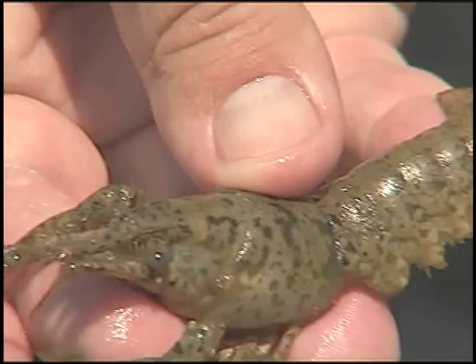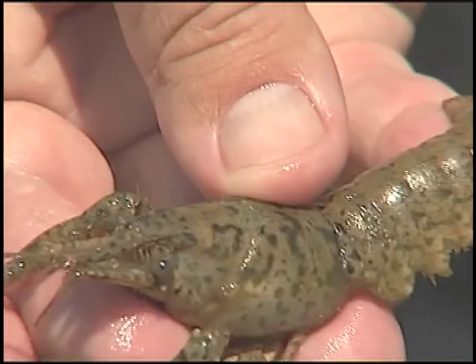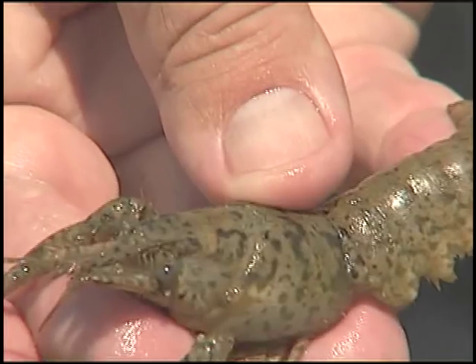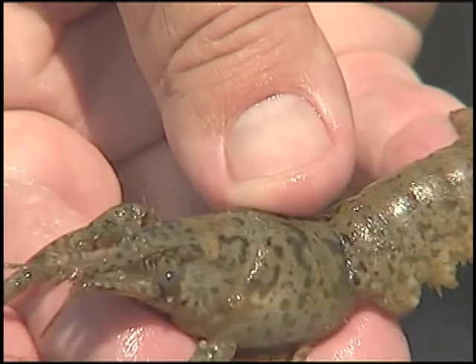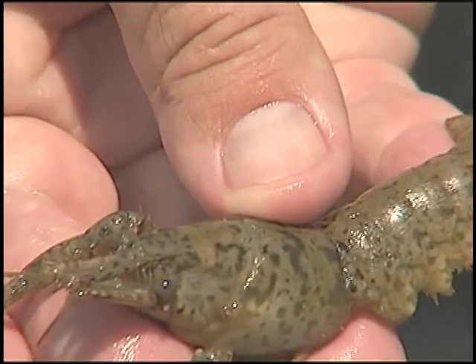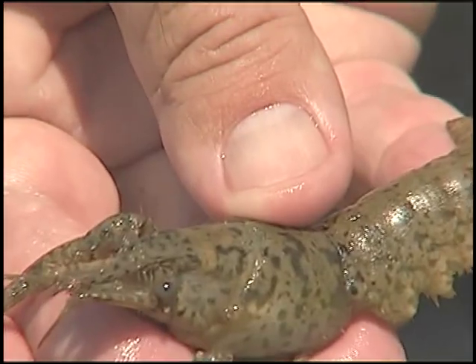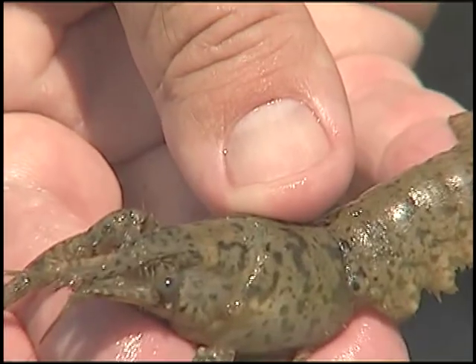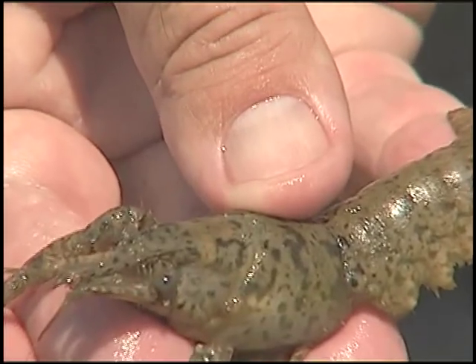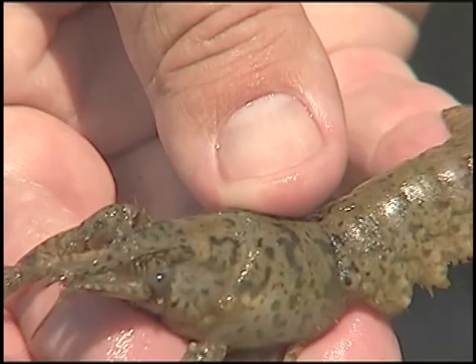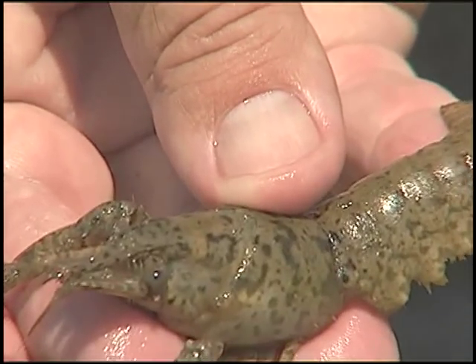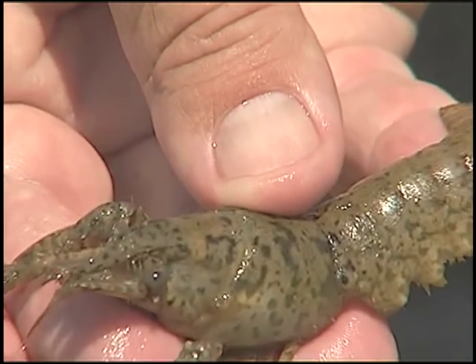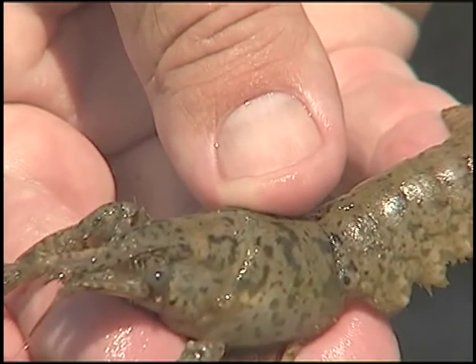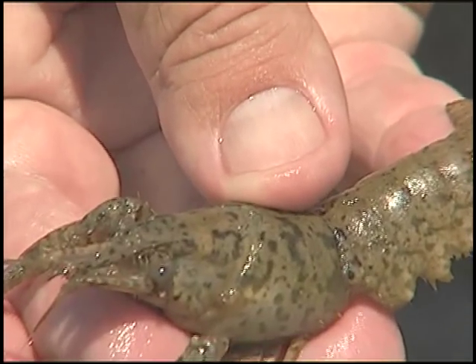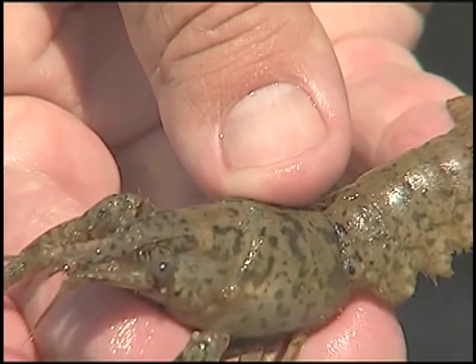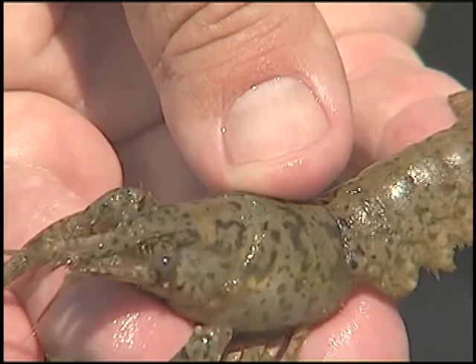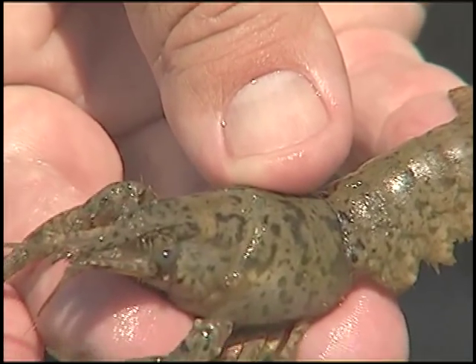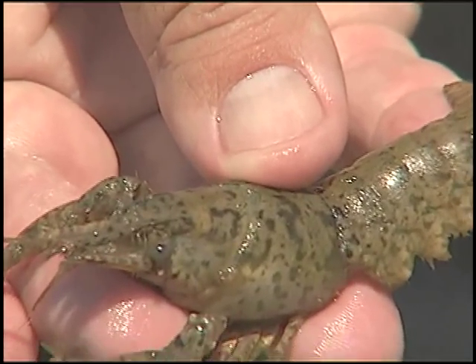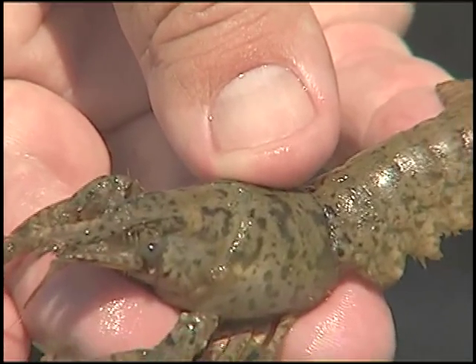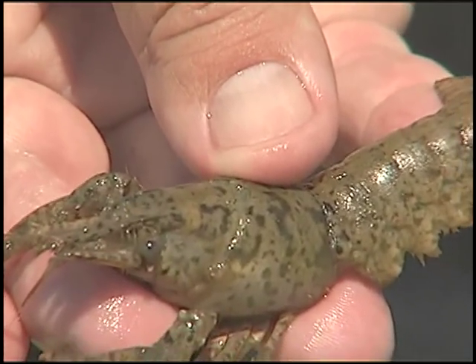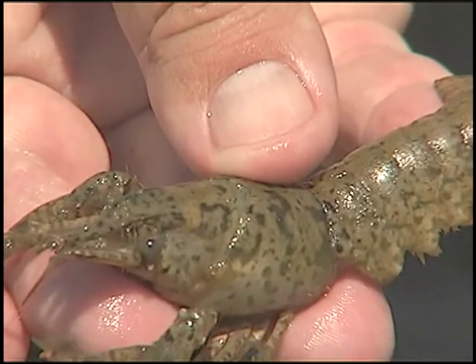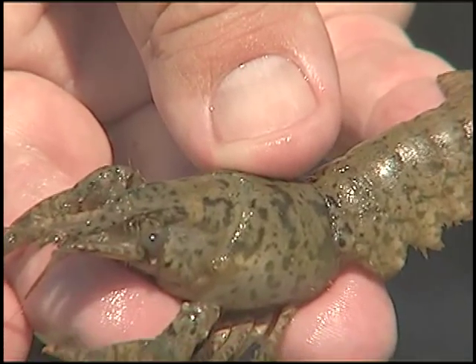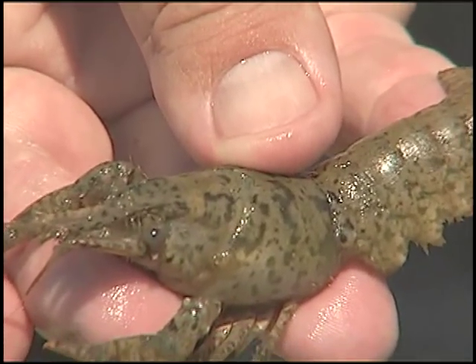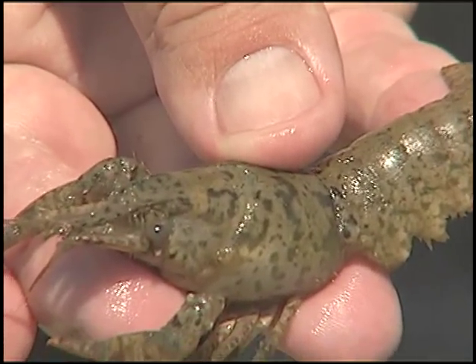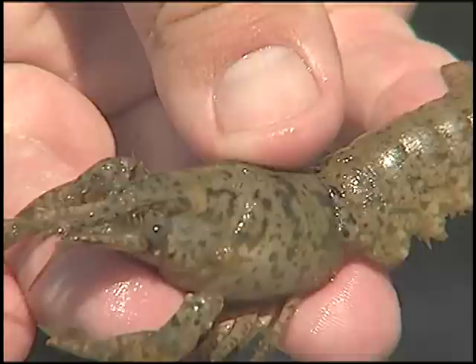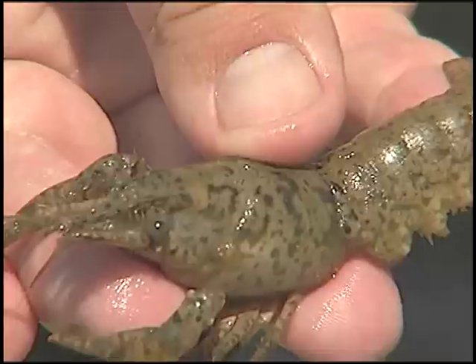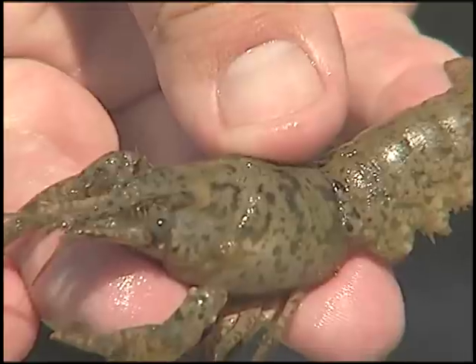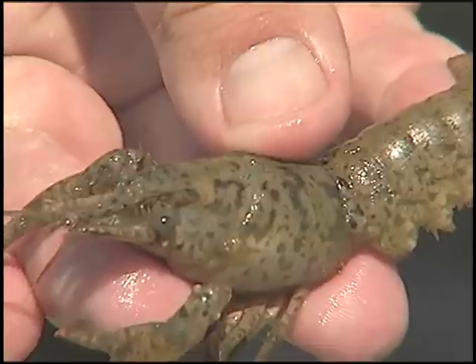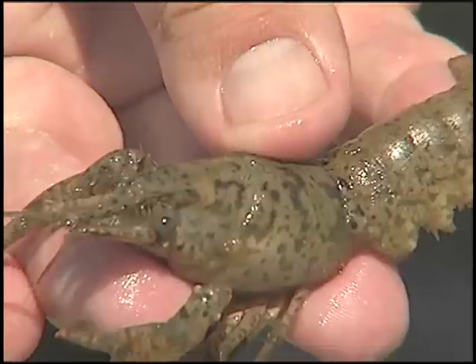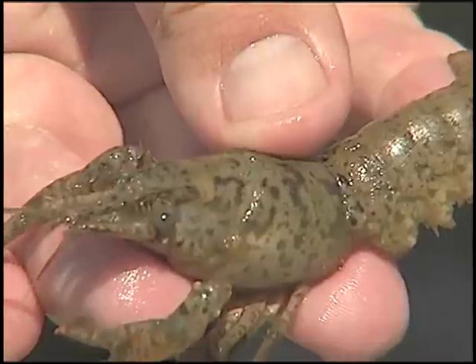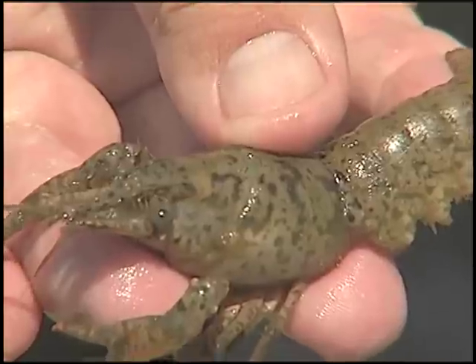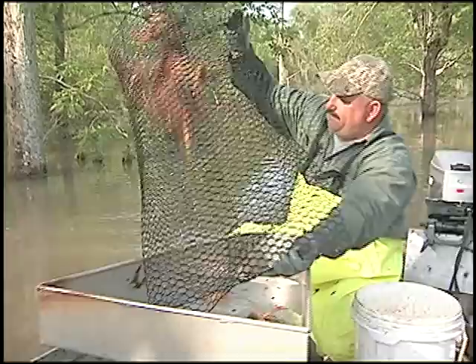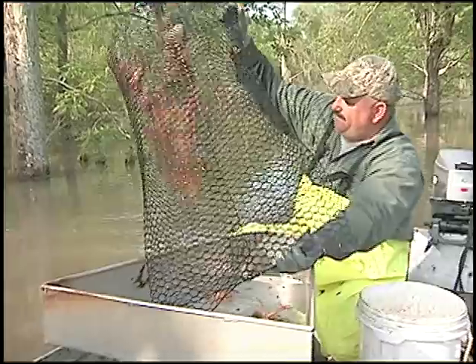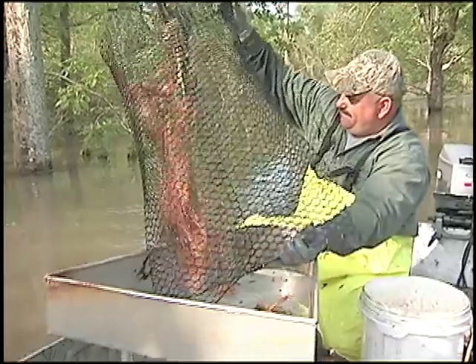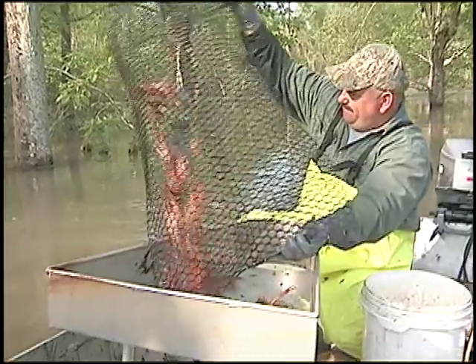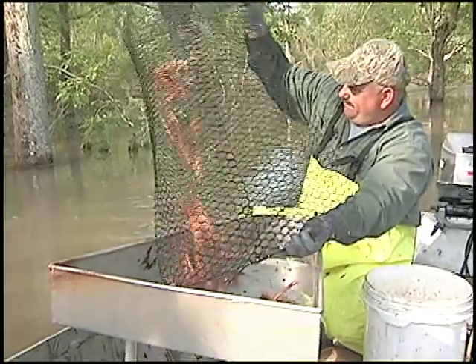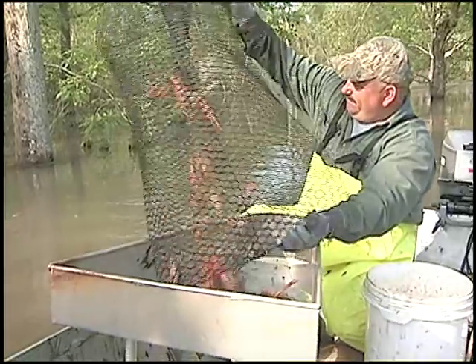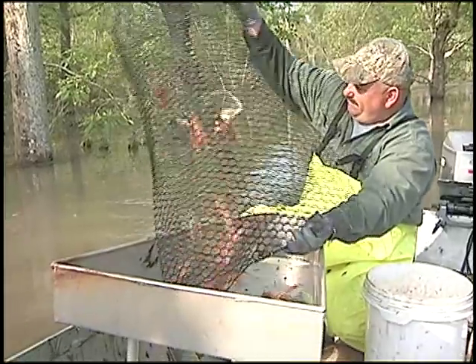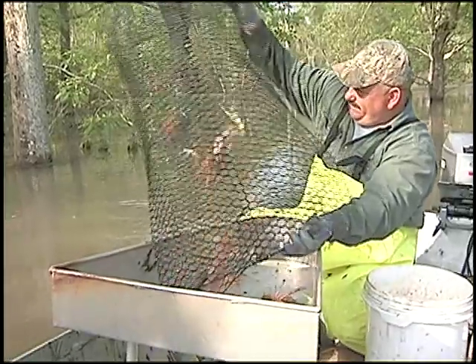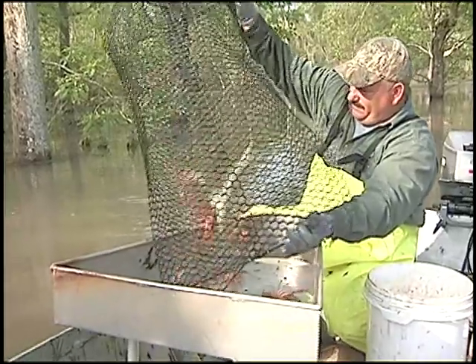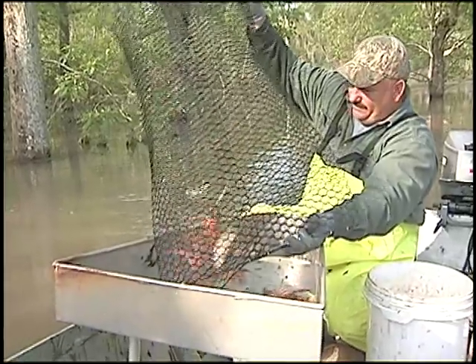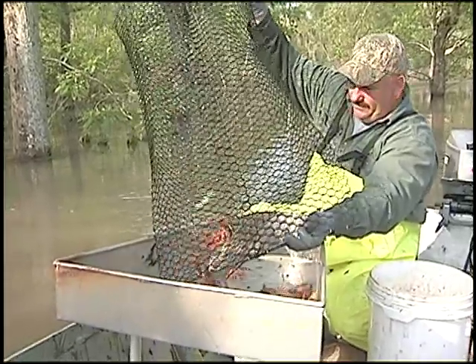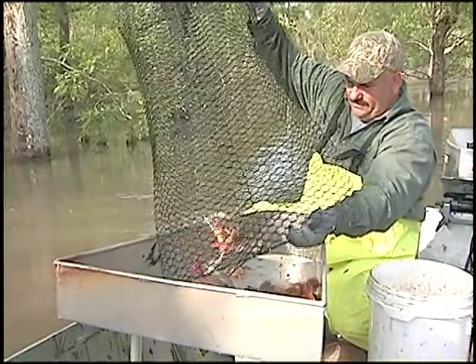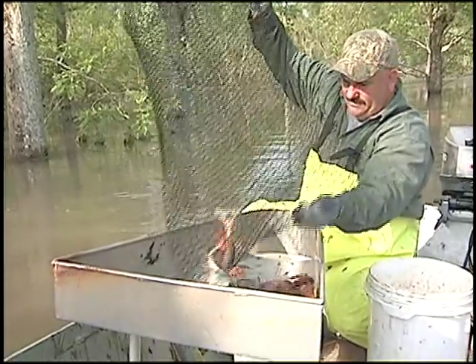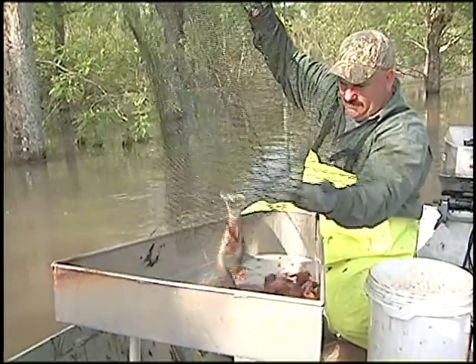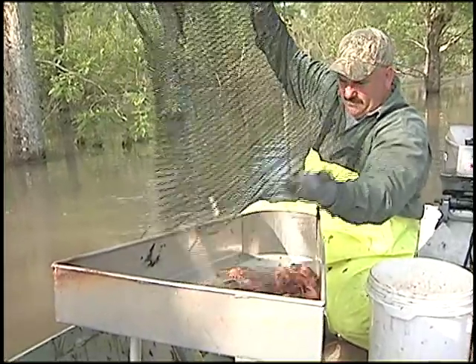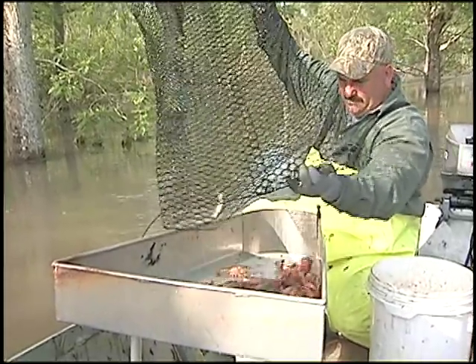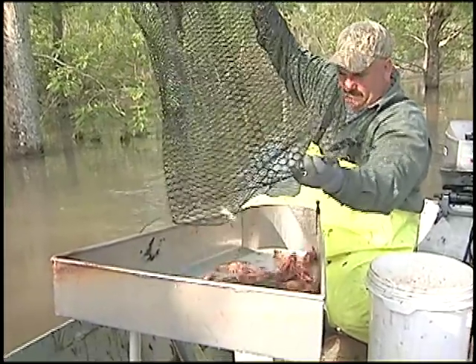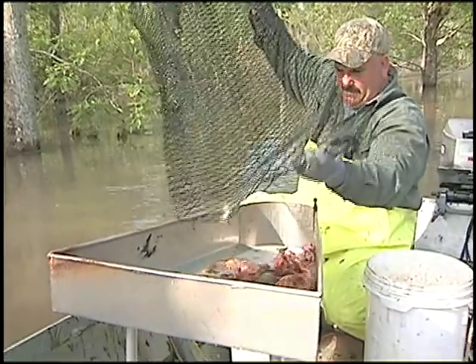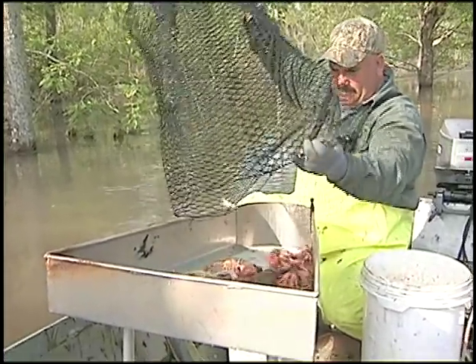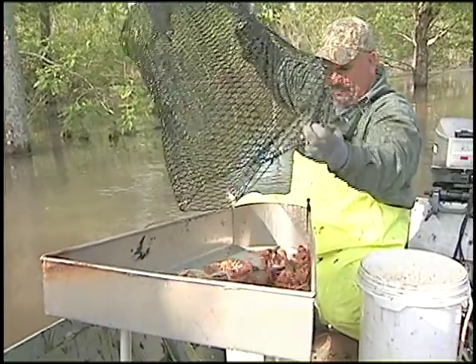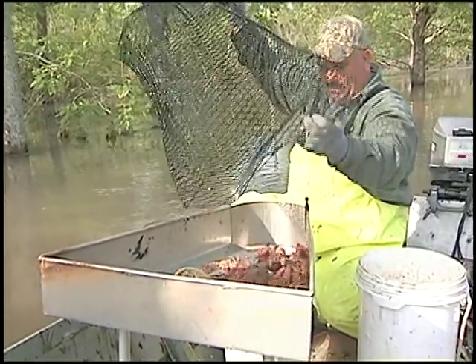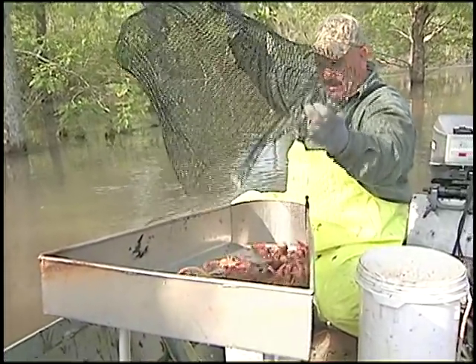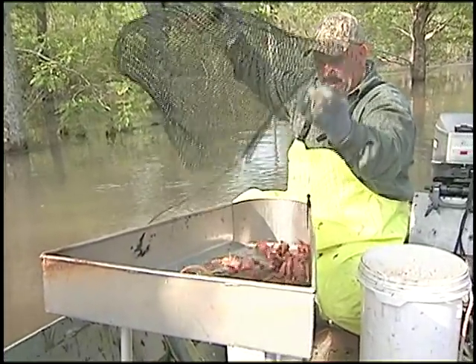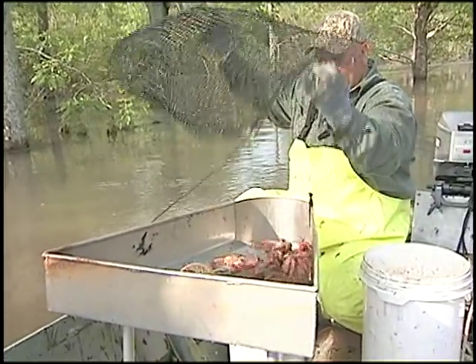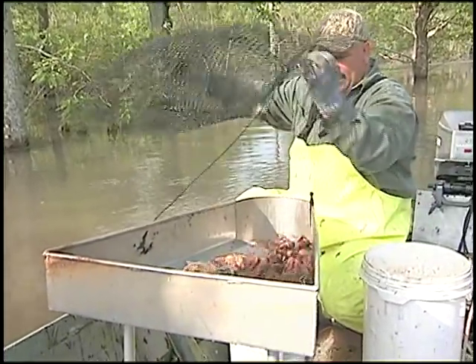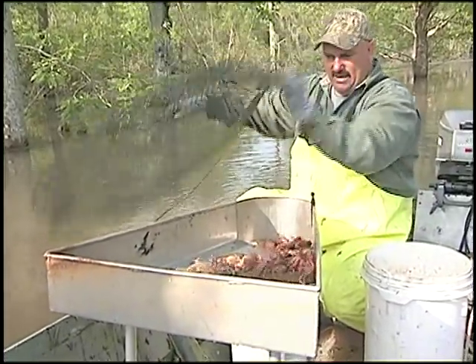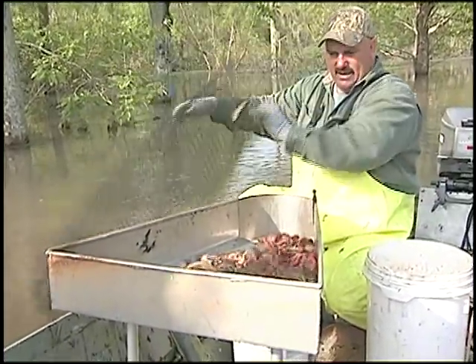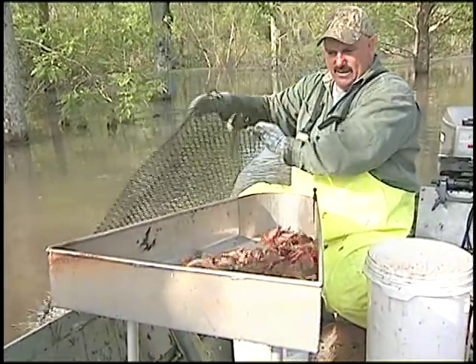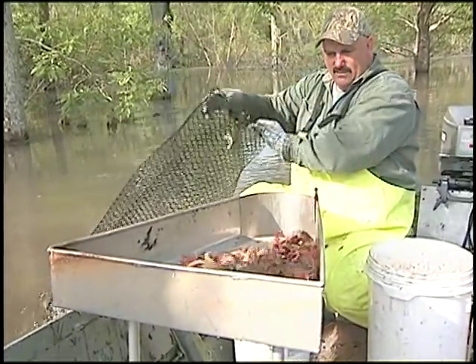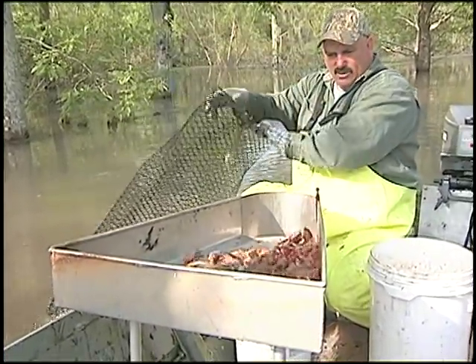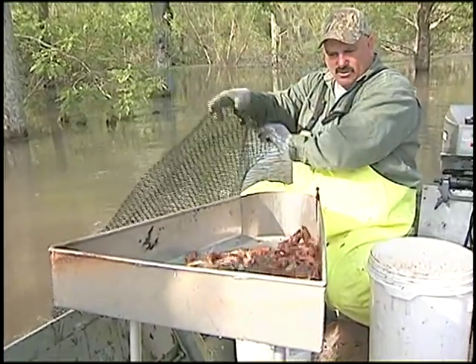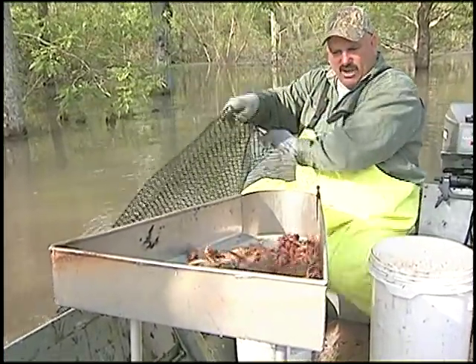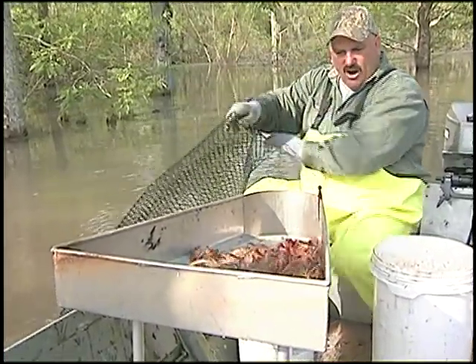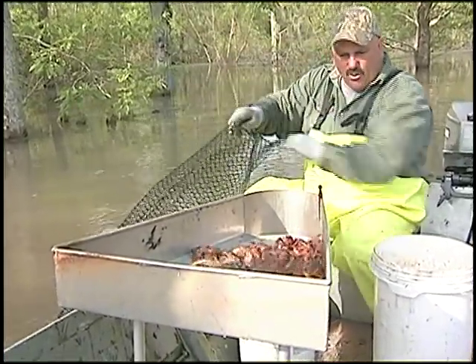This is the first time research has been conducted on this species, which is often referred to as crawfish shrimp by fishermen in the basin.